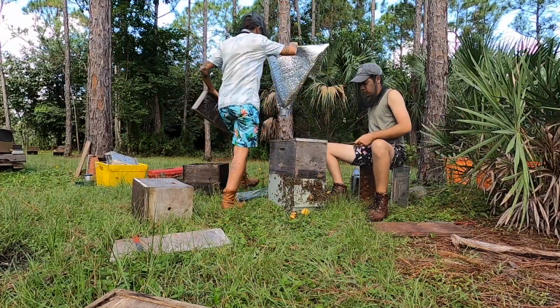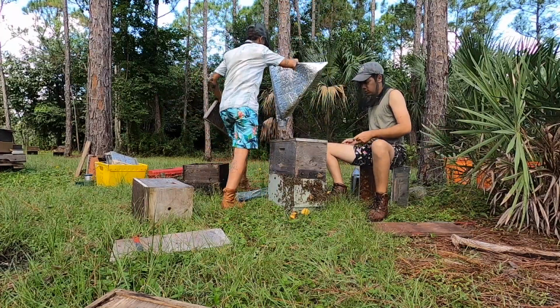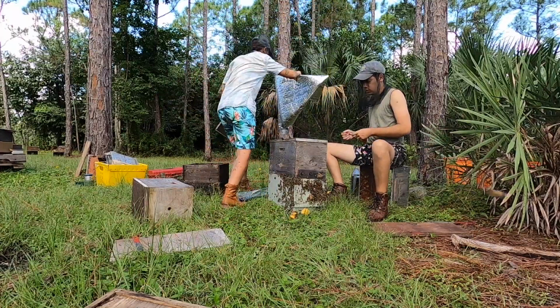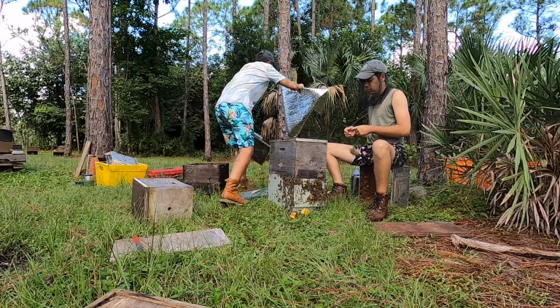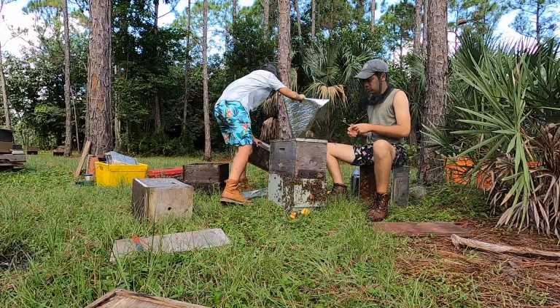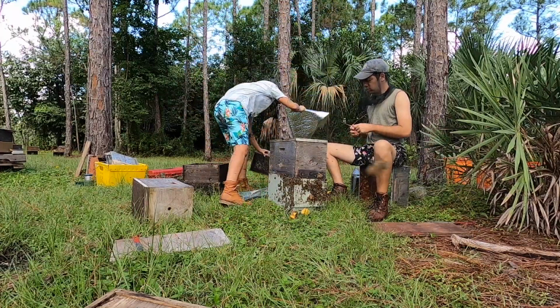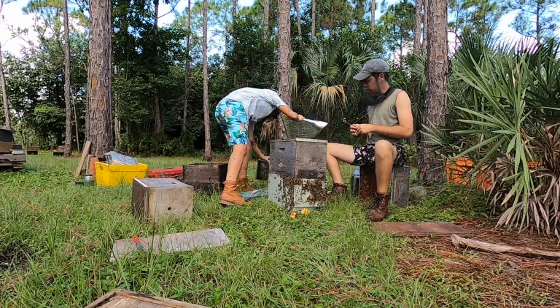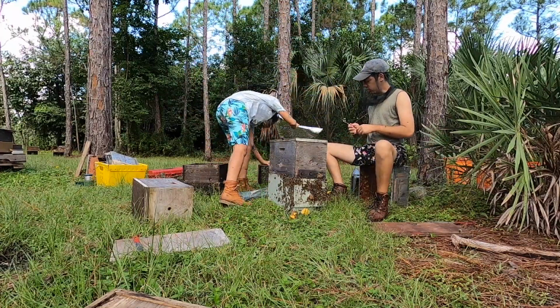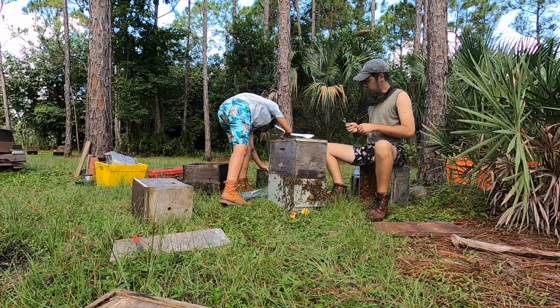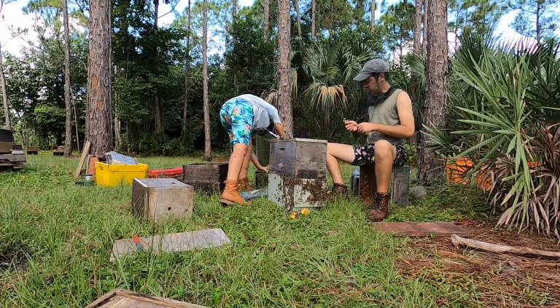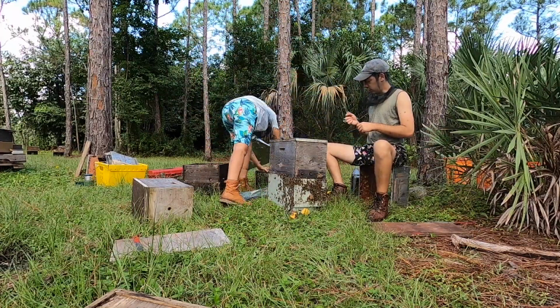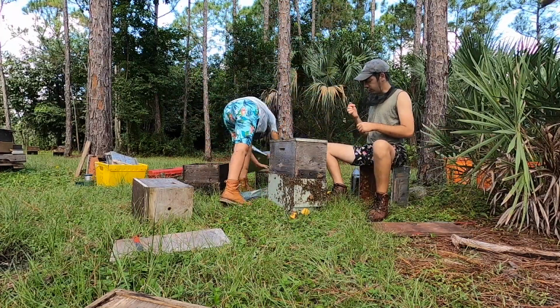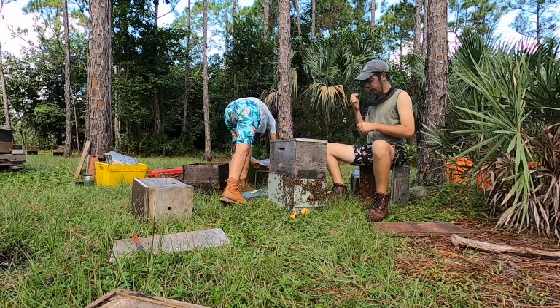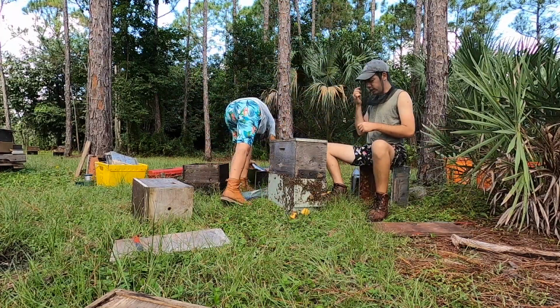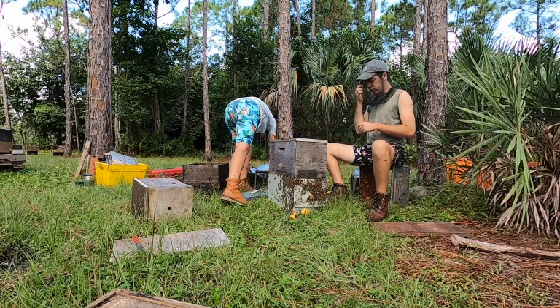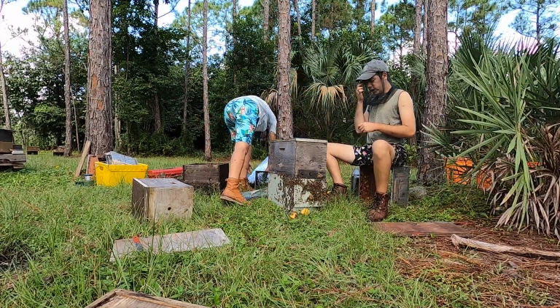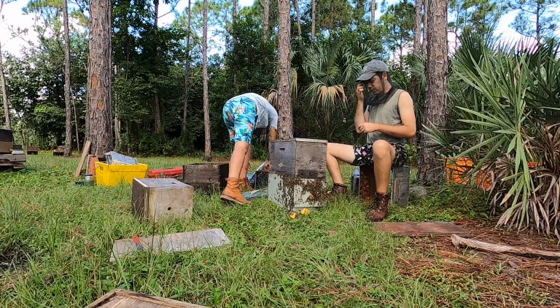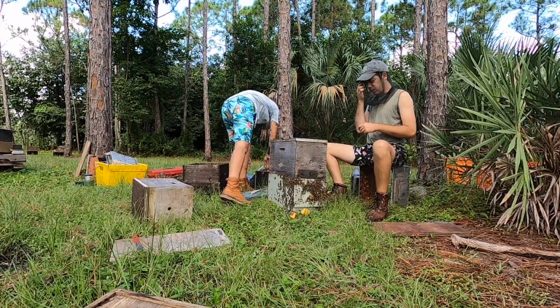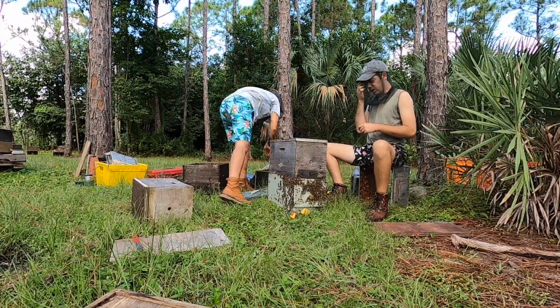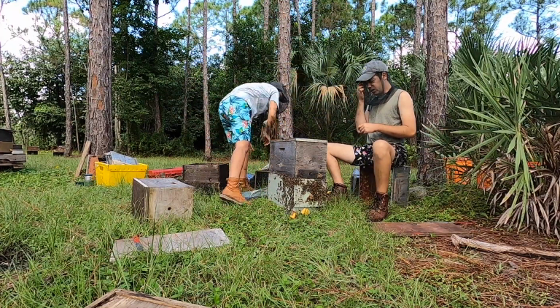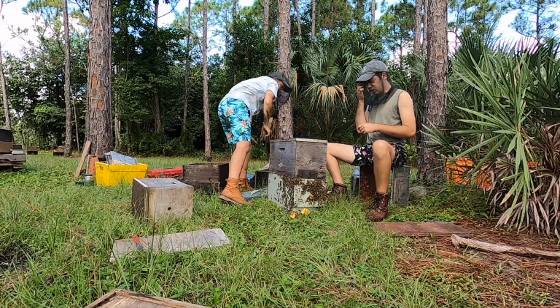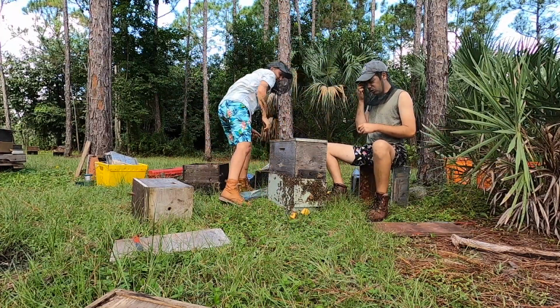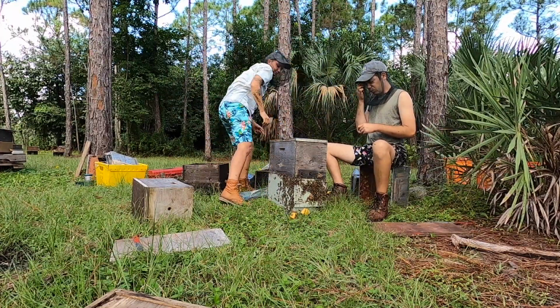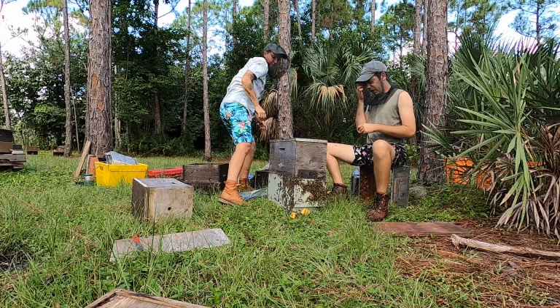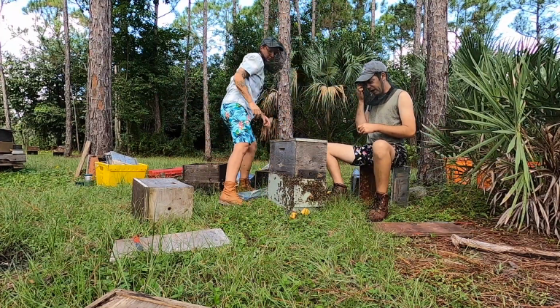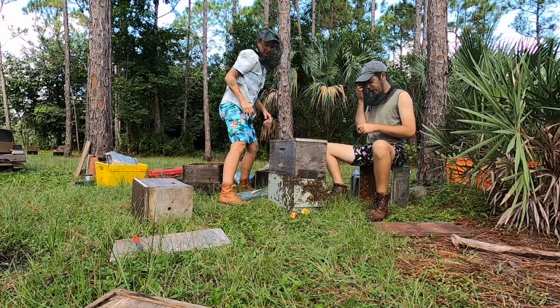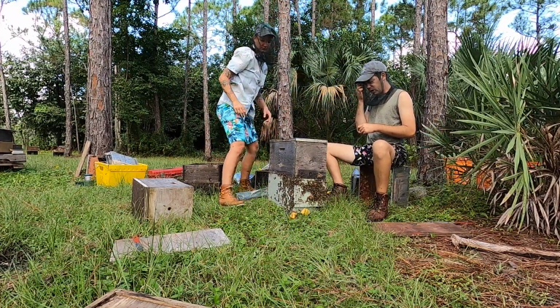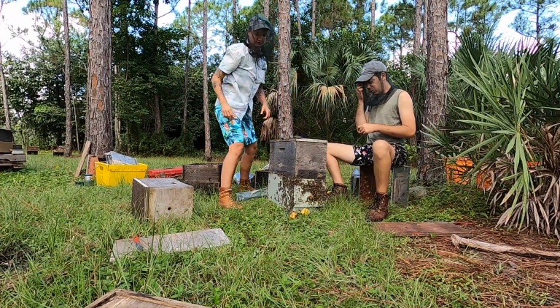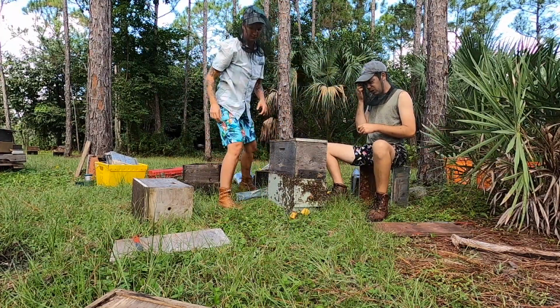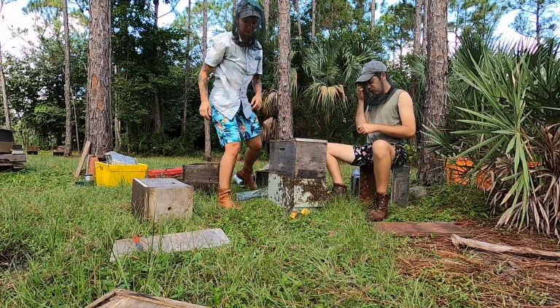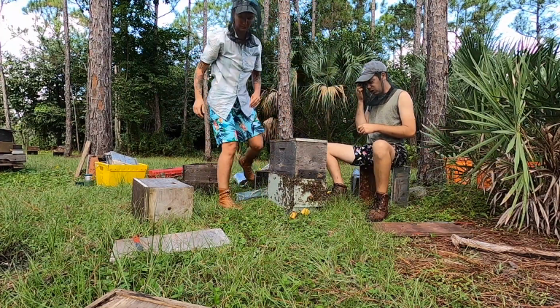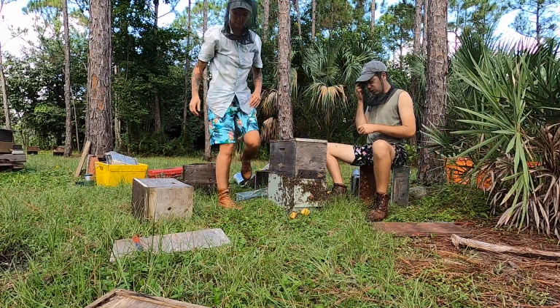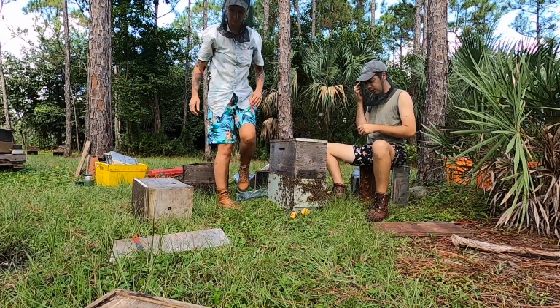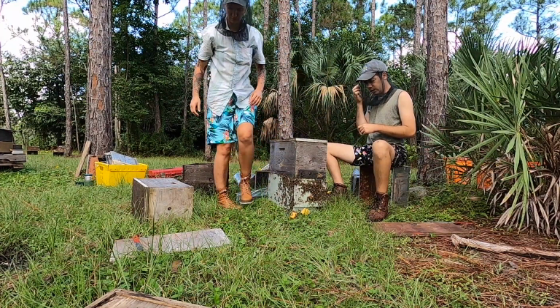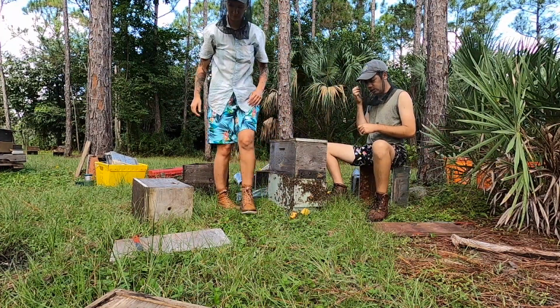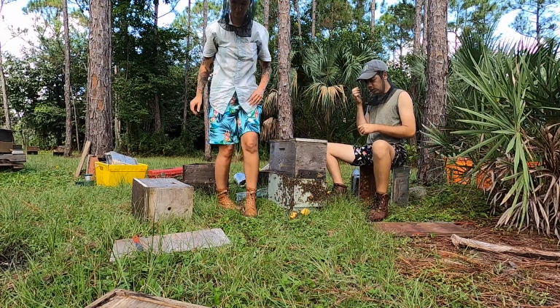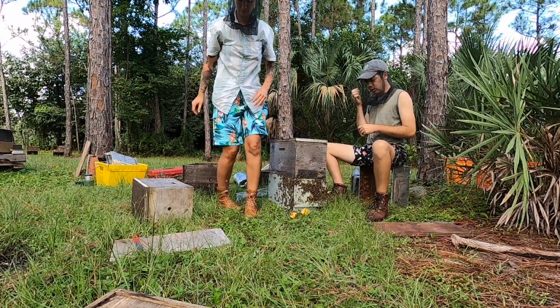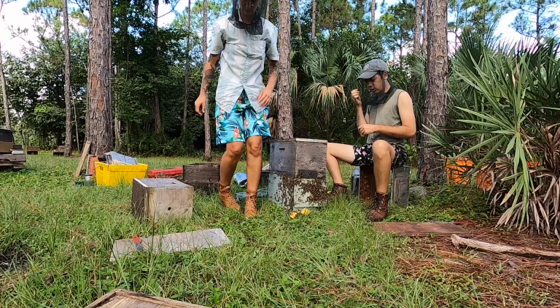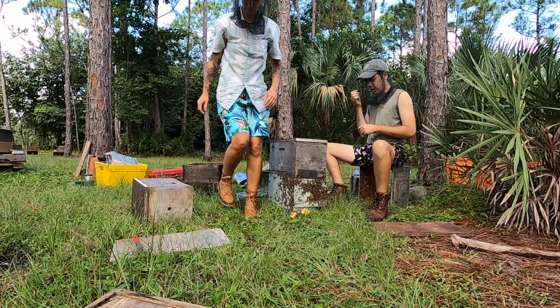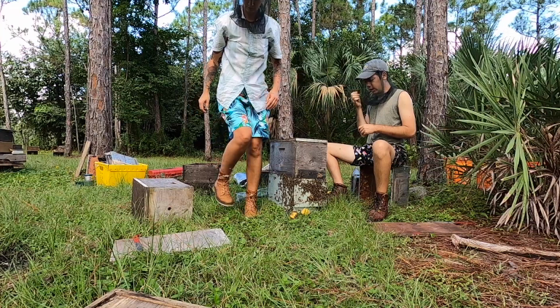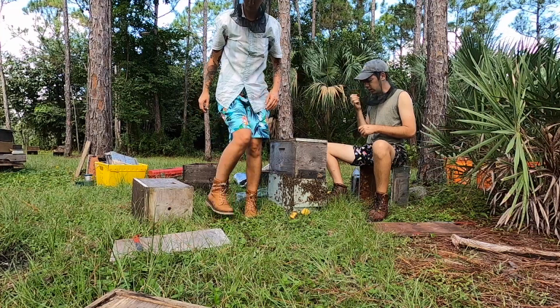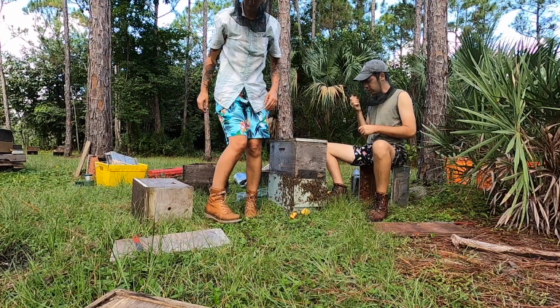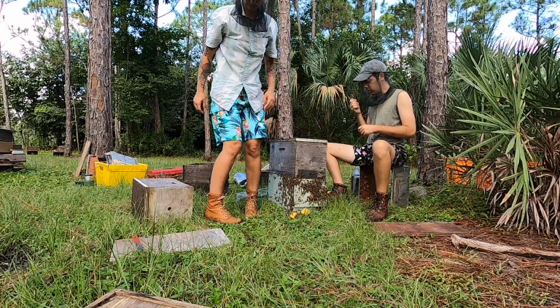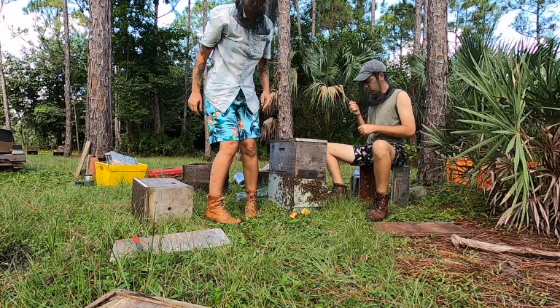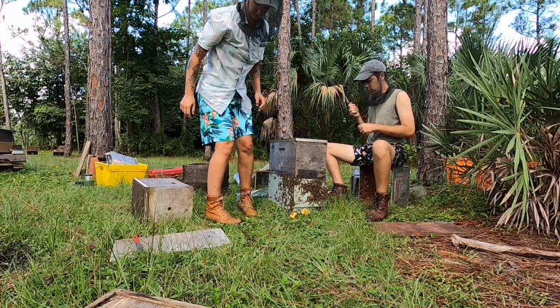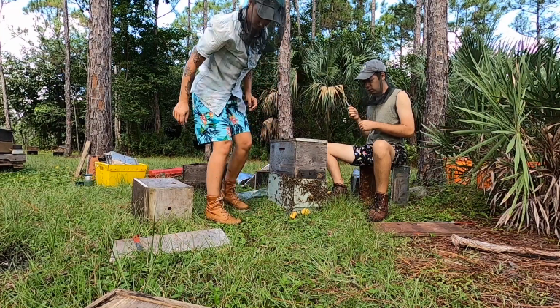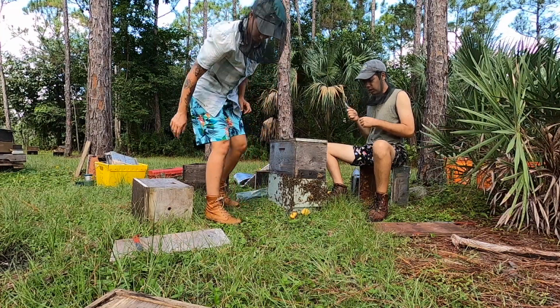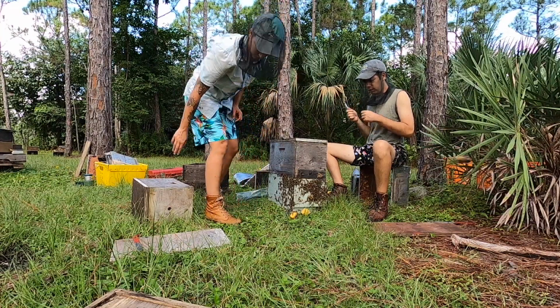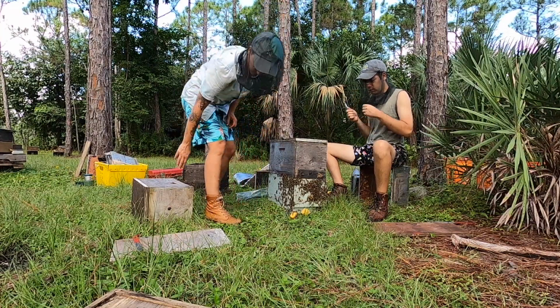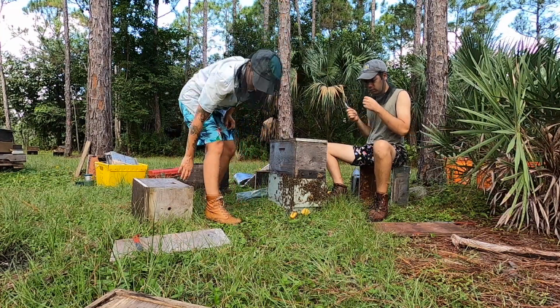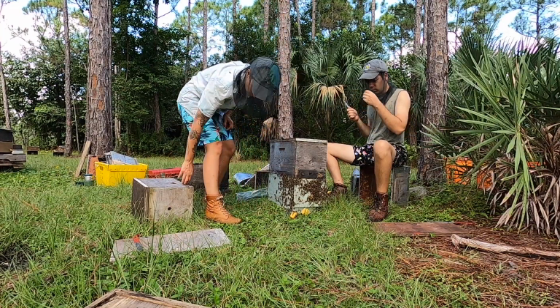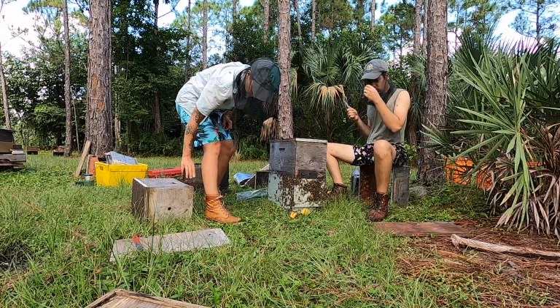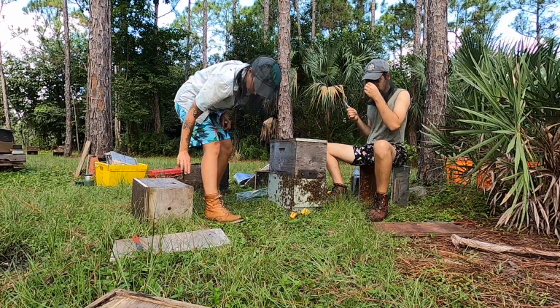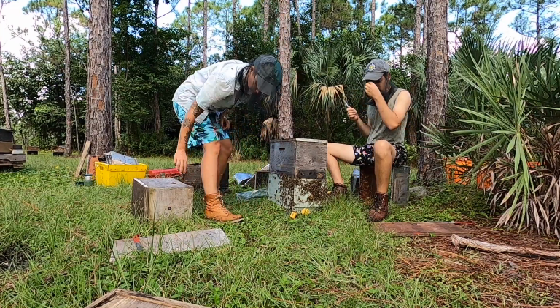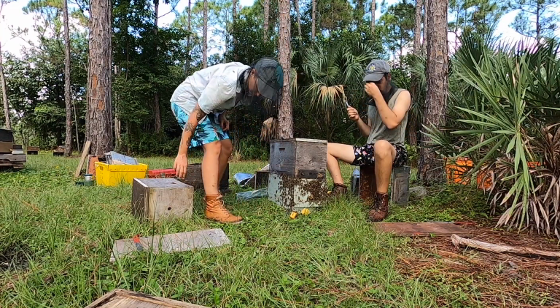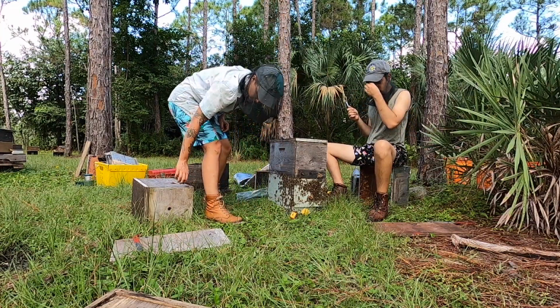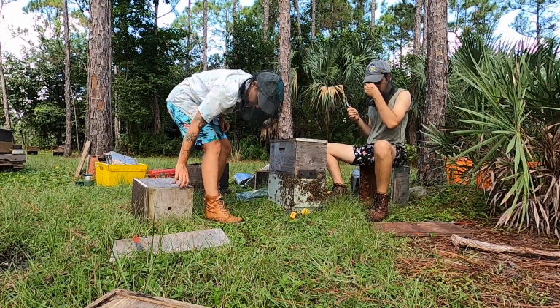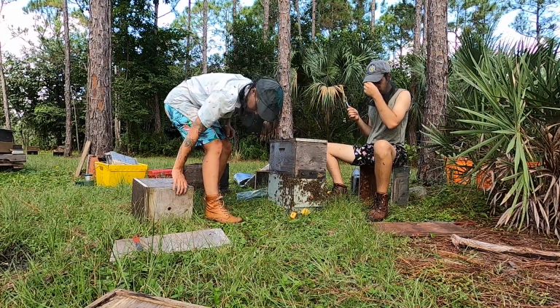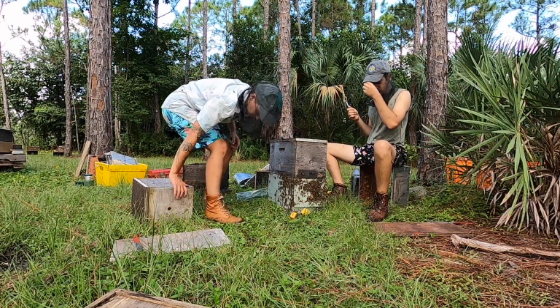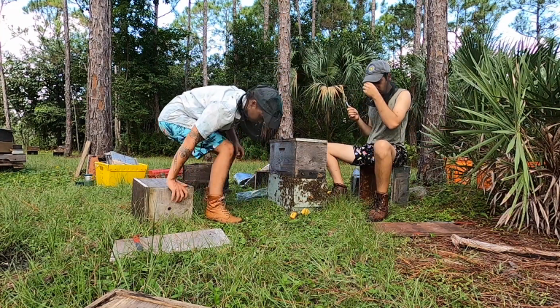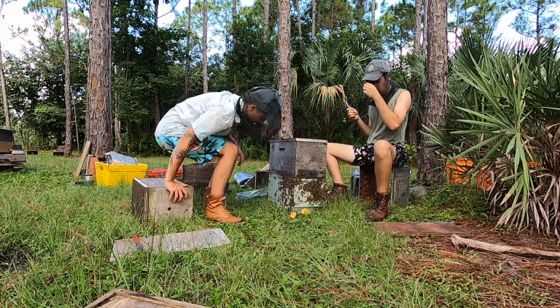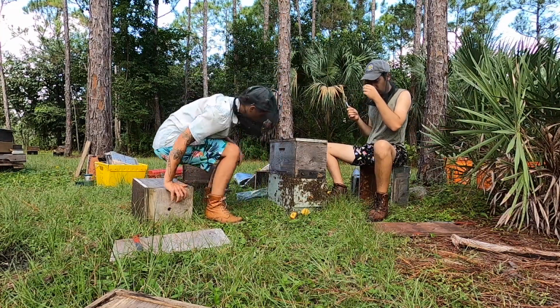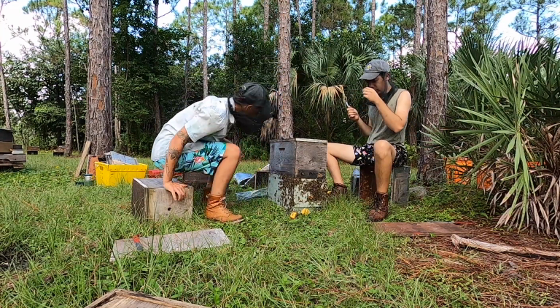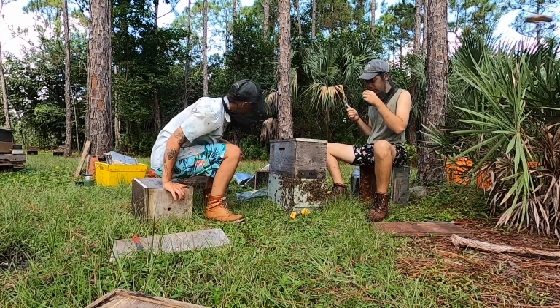If you're going to shake bees into a package, make sure it stays in the shade after you do so — always.